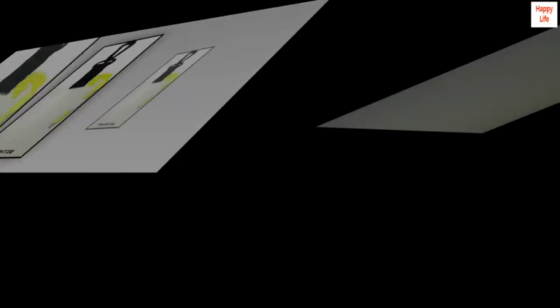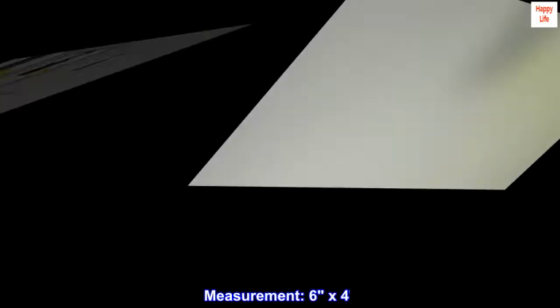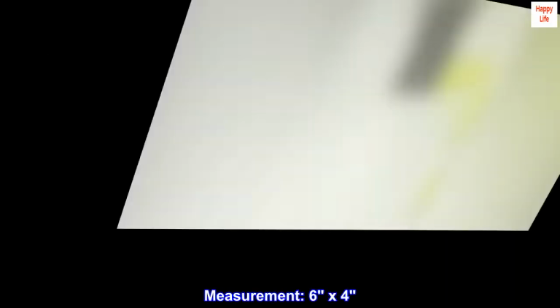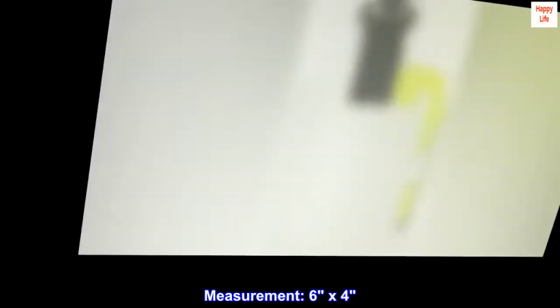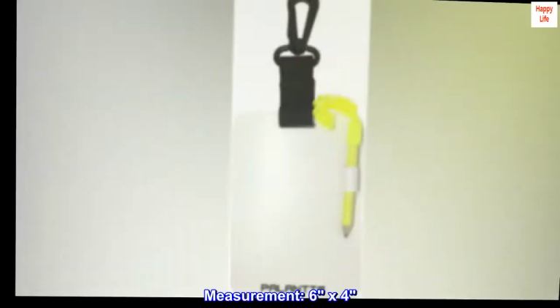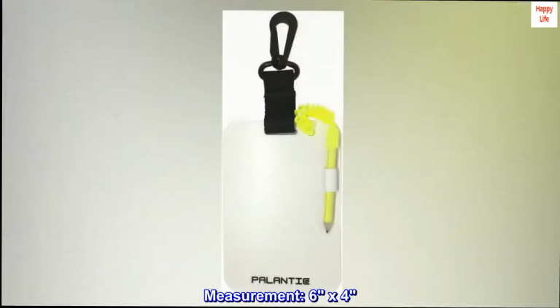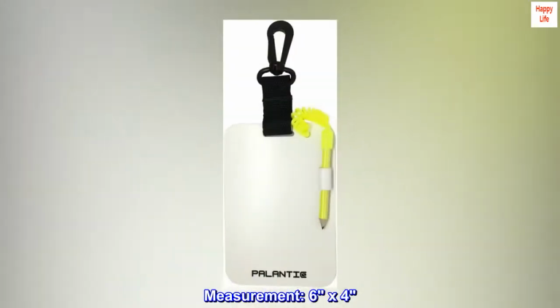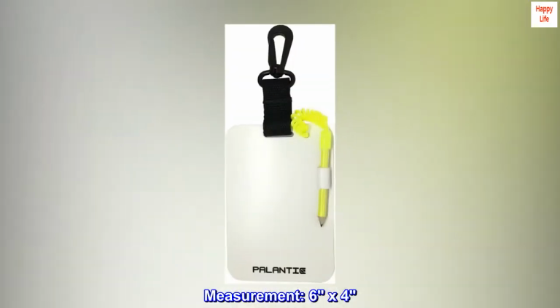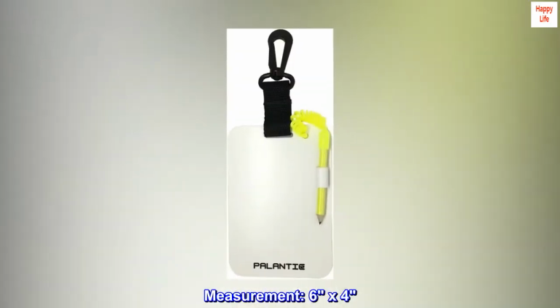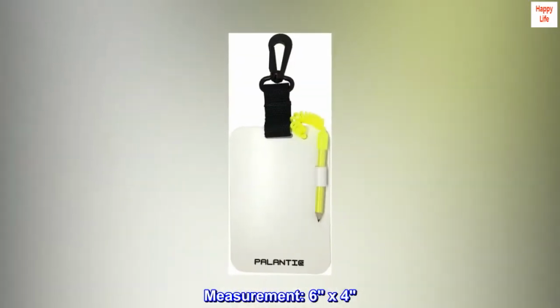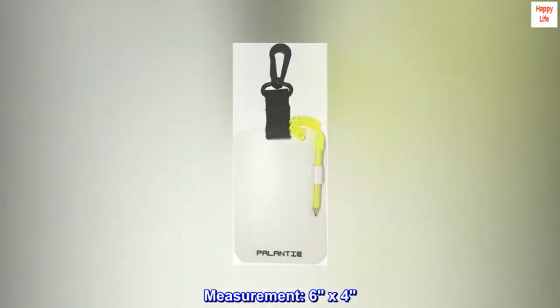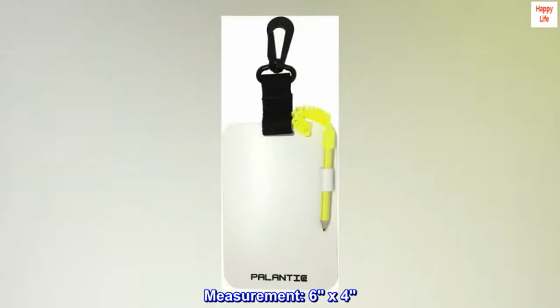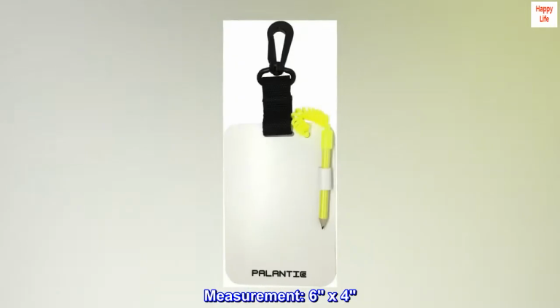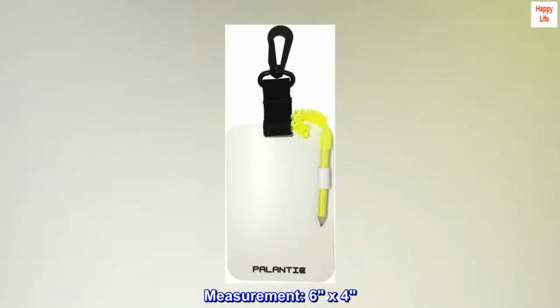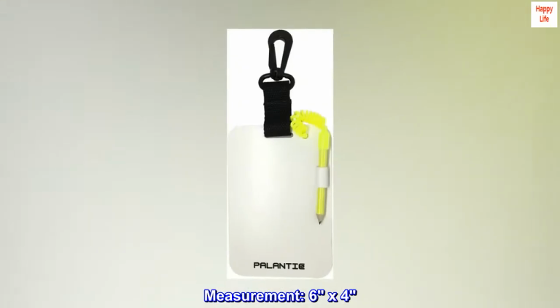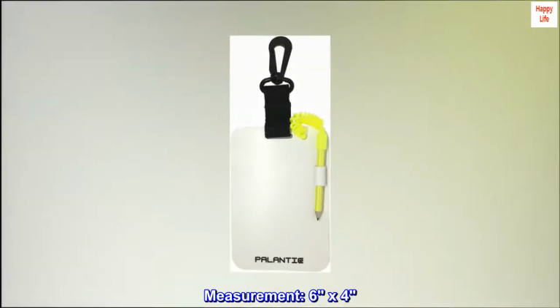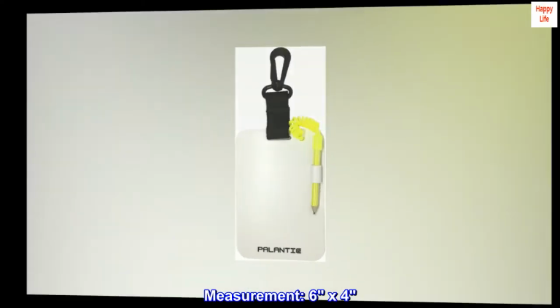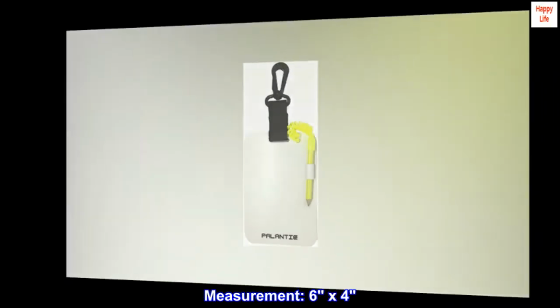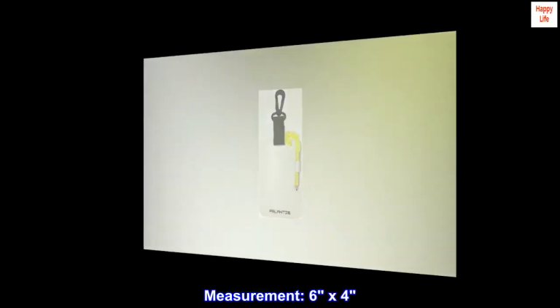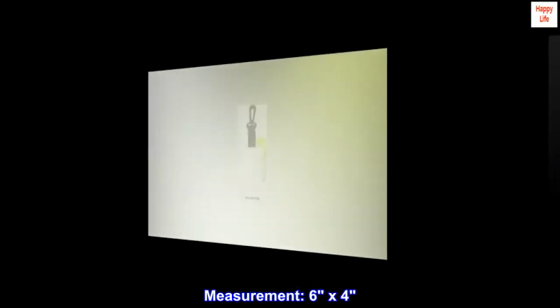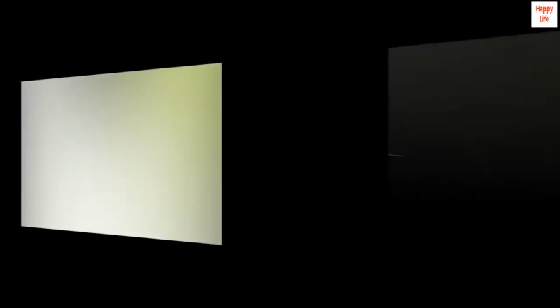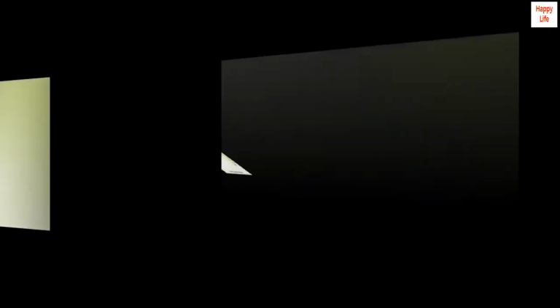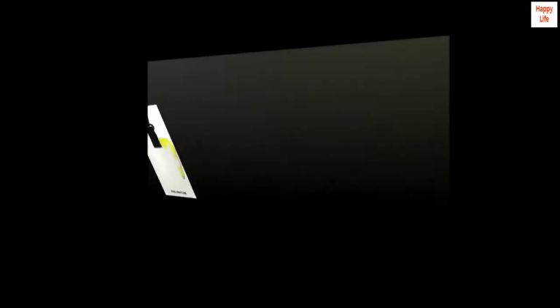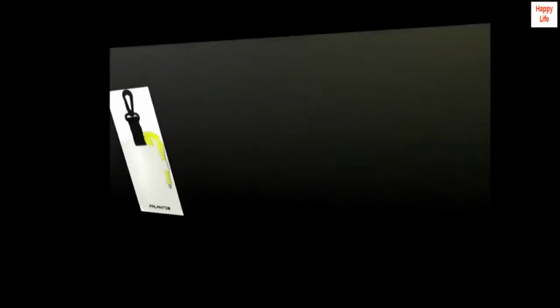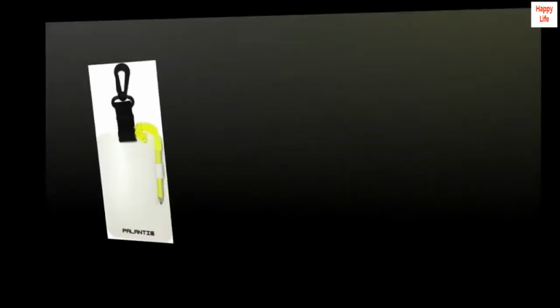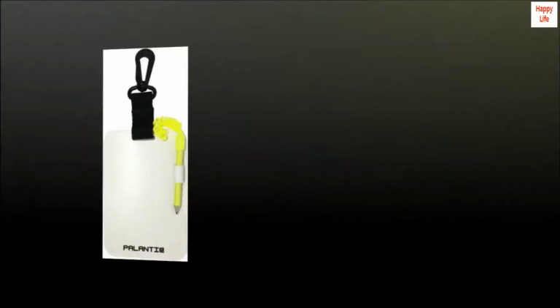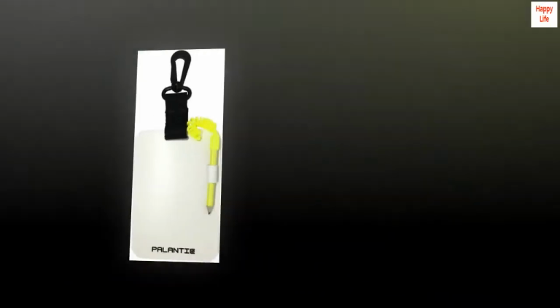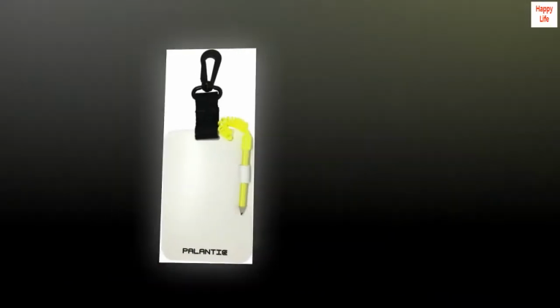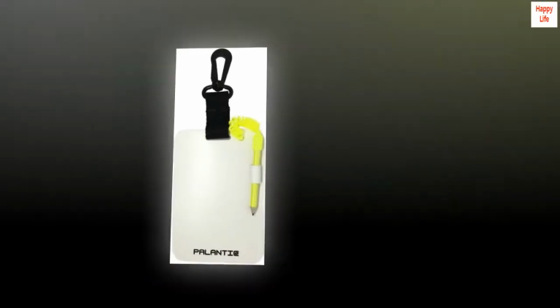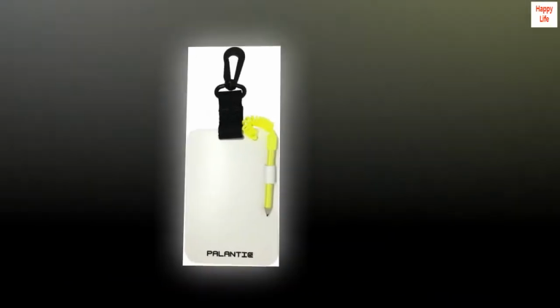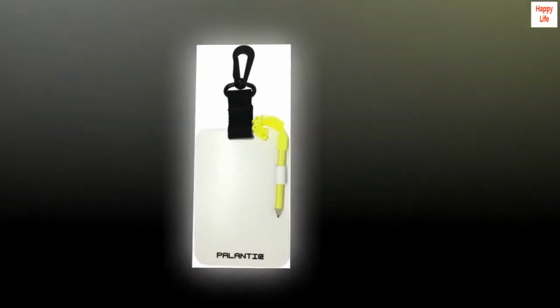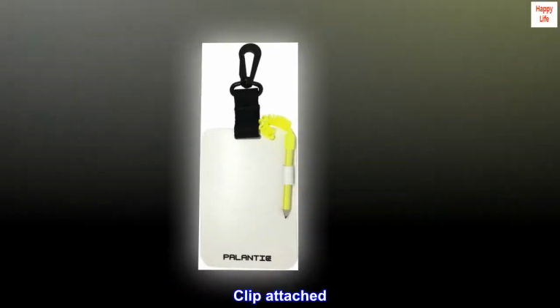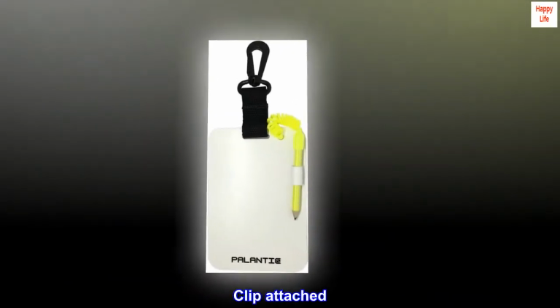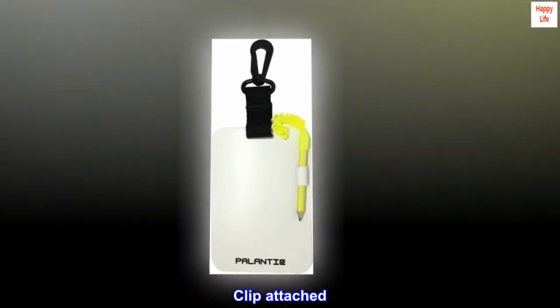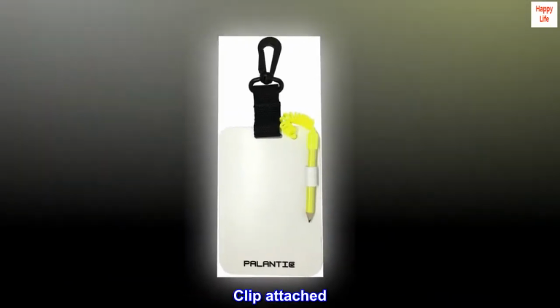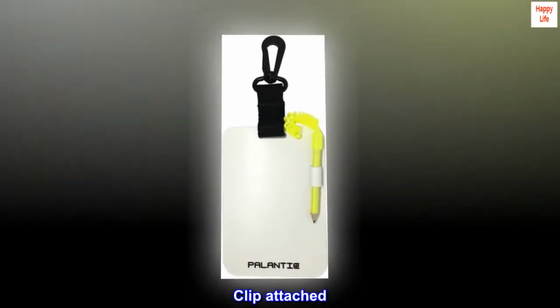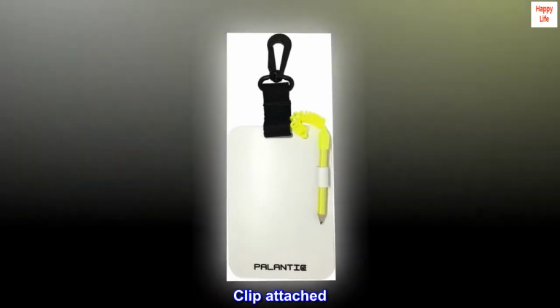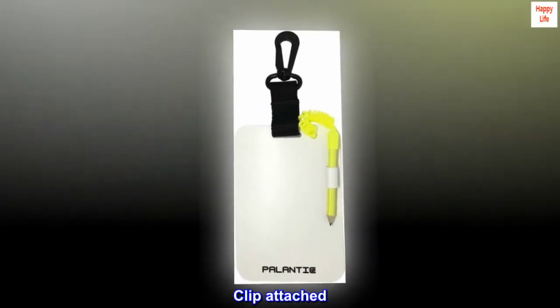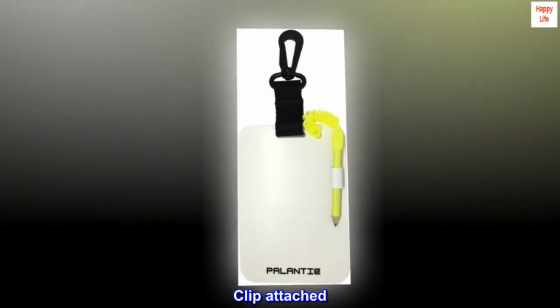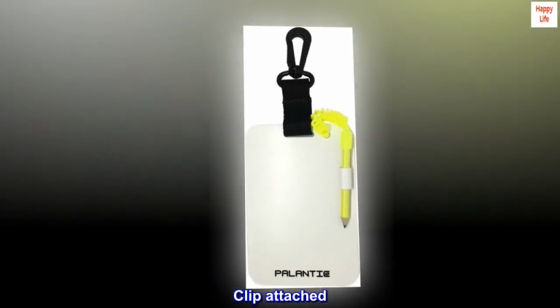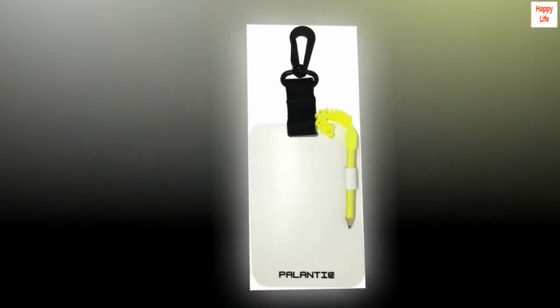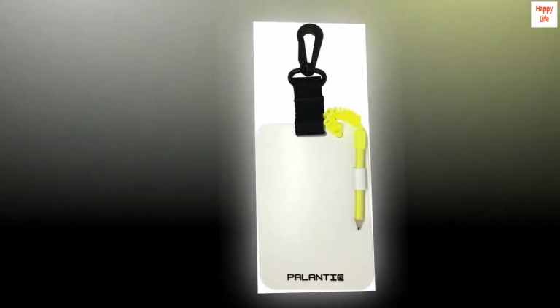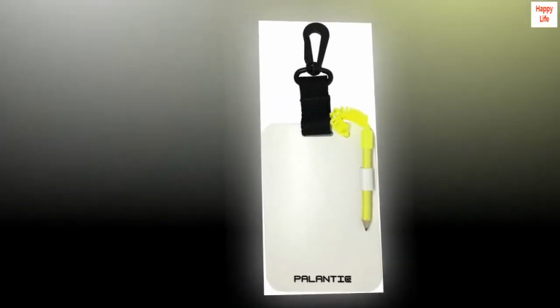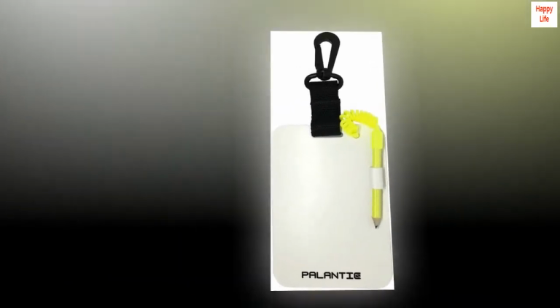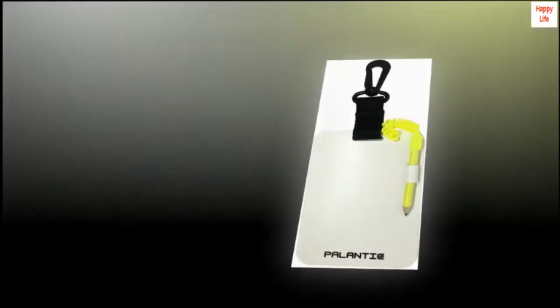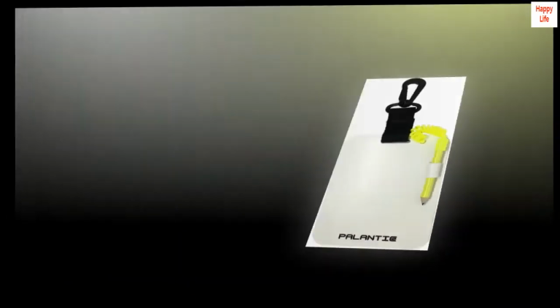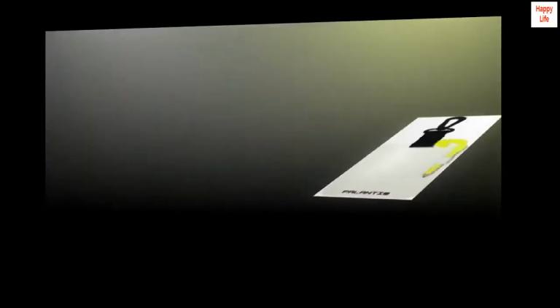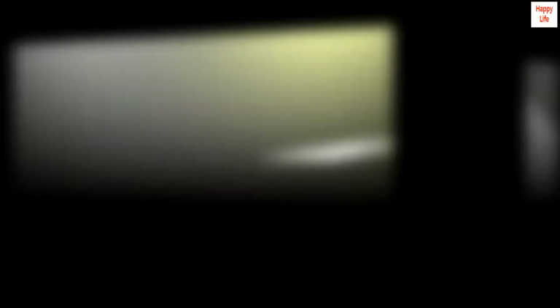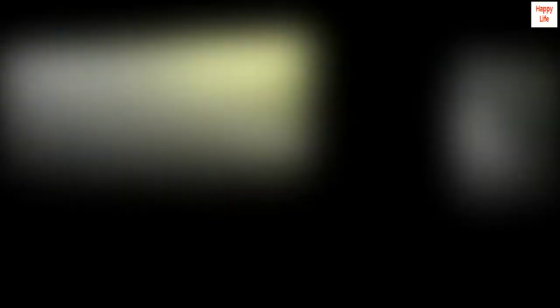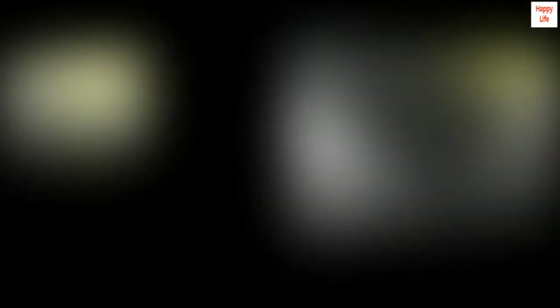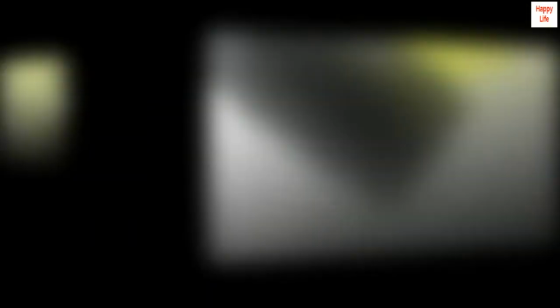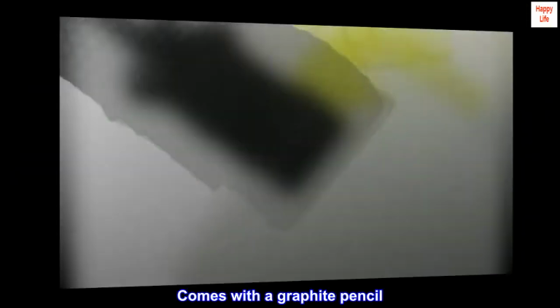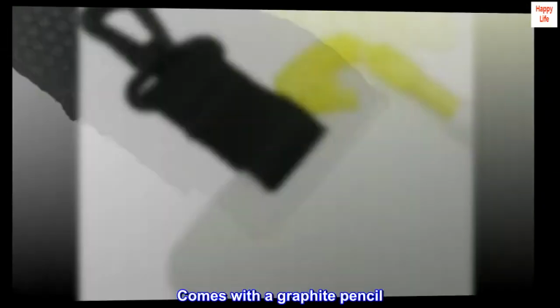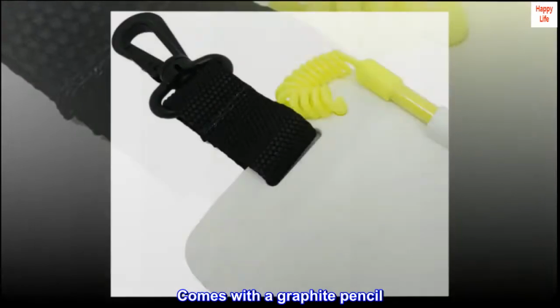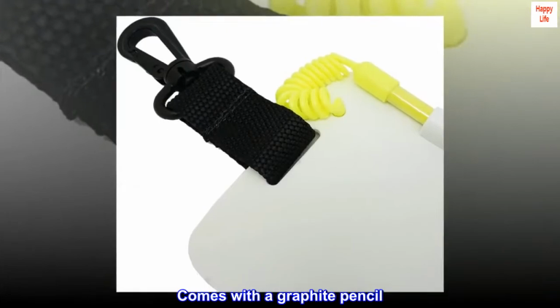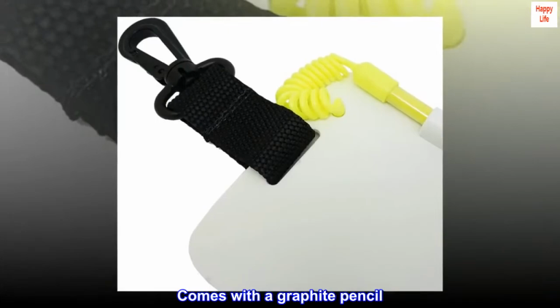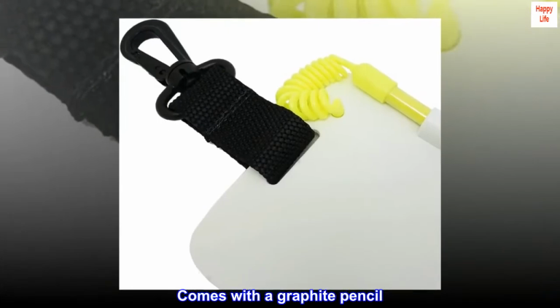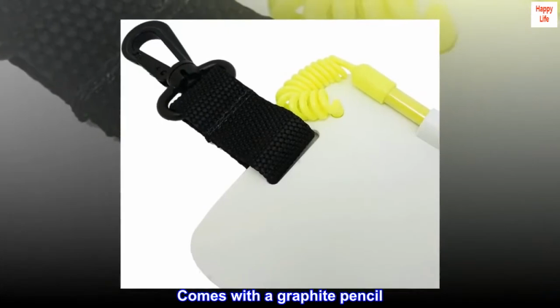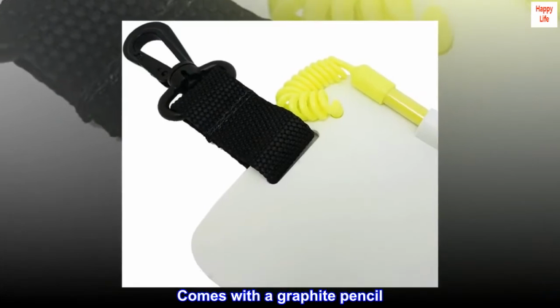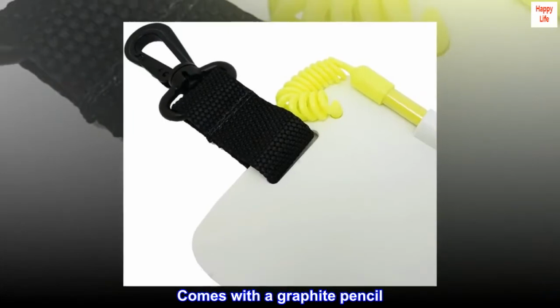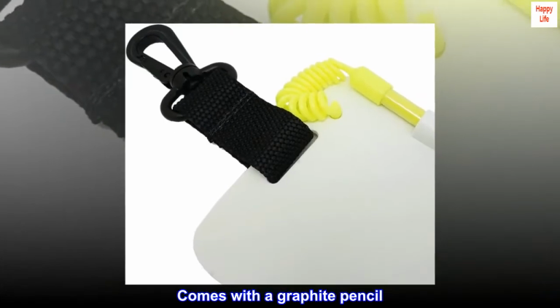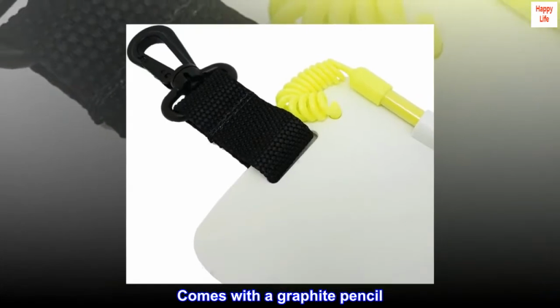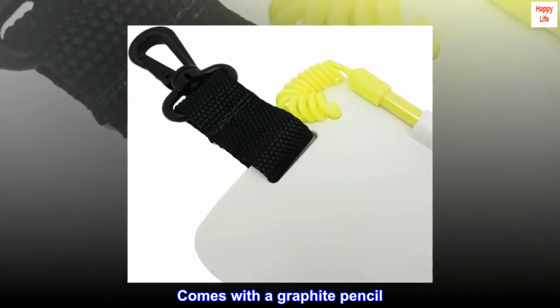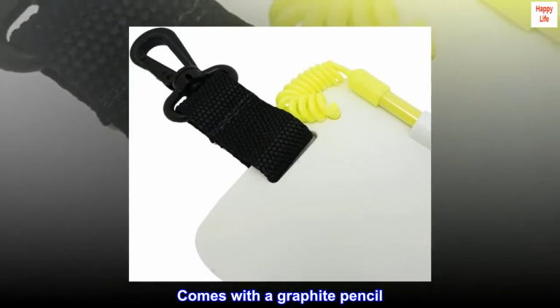Measurement: 6x4. Clip attached. Comes with a graphite pencil.